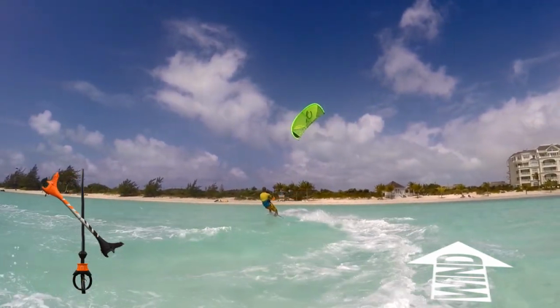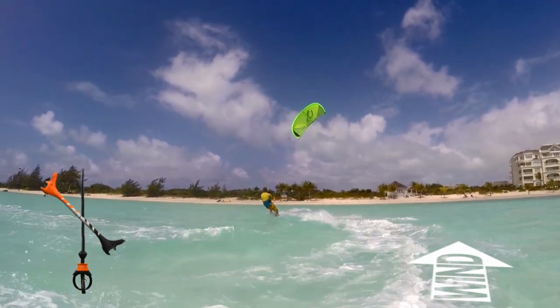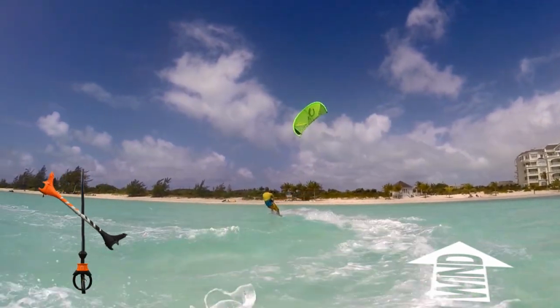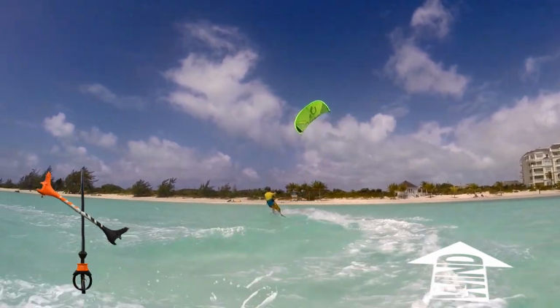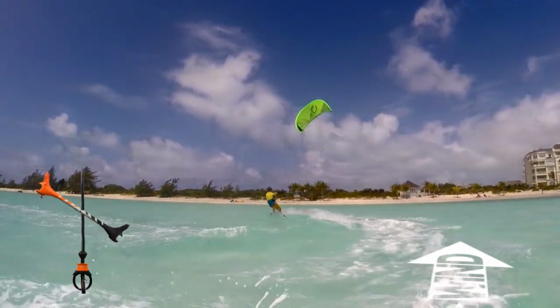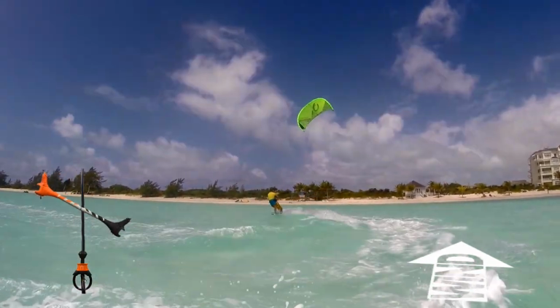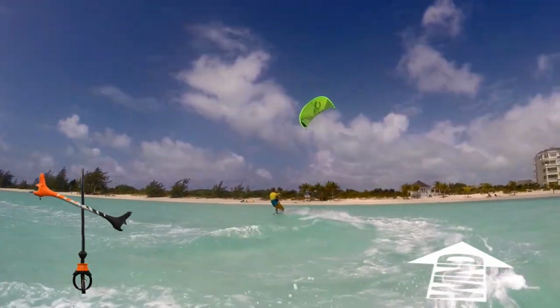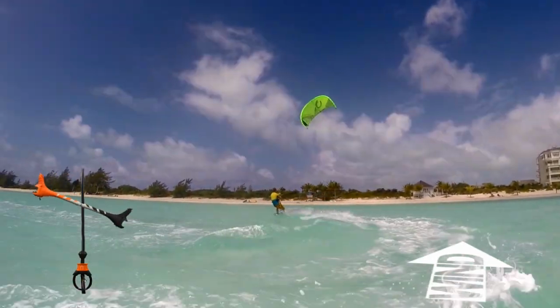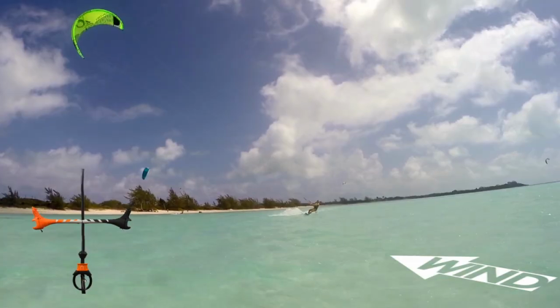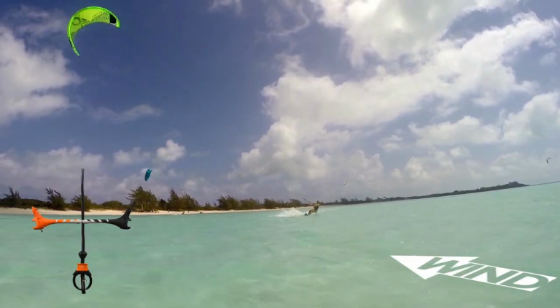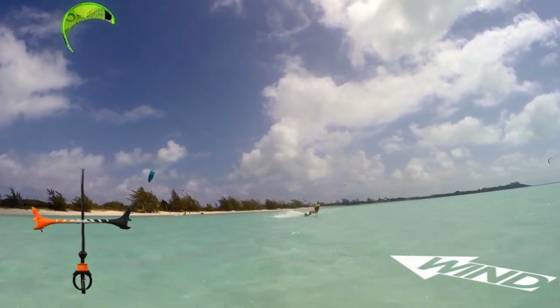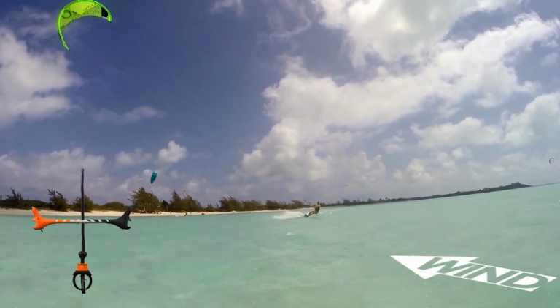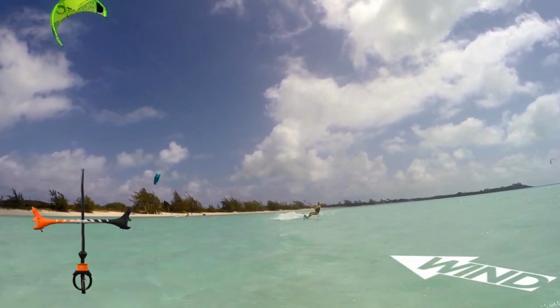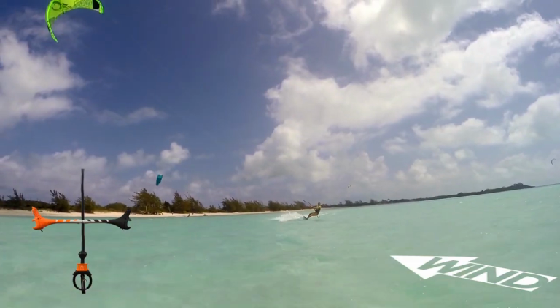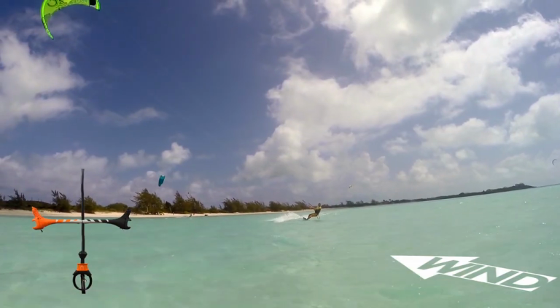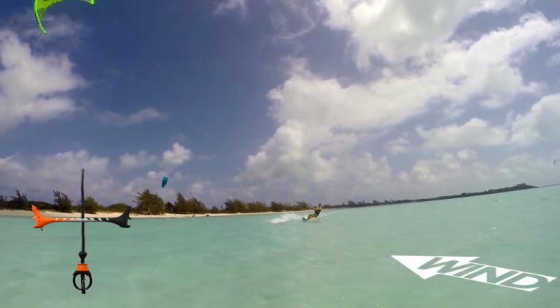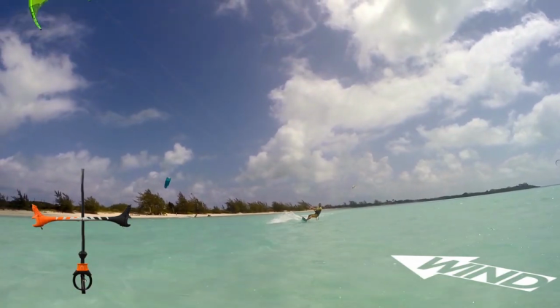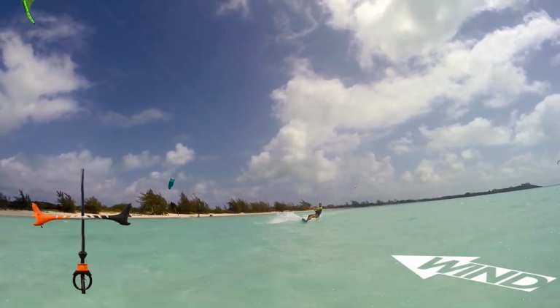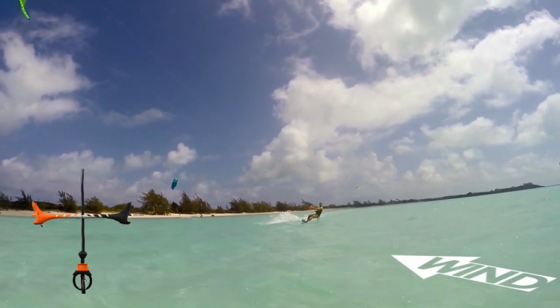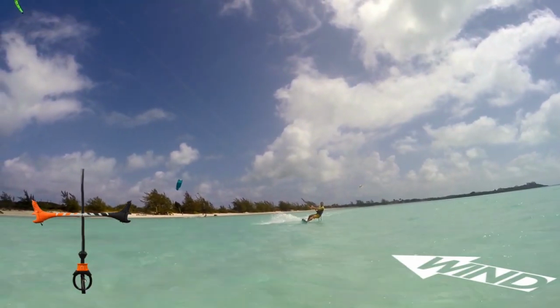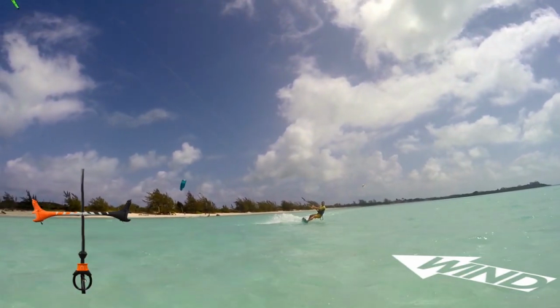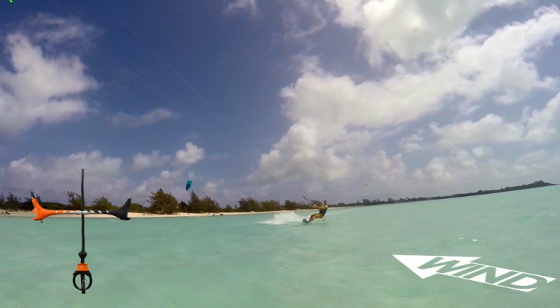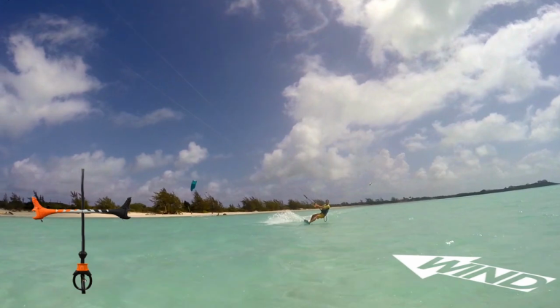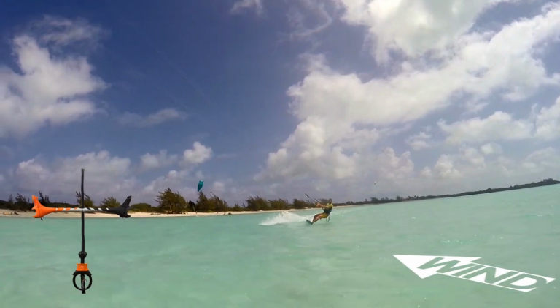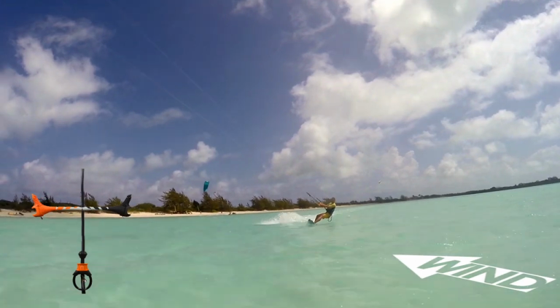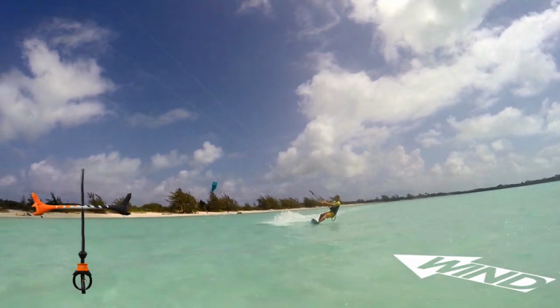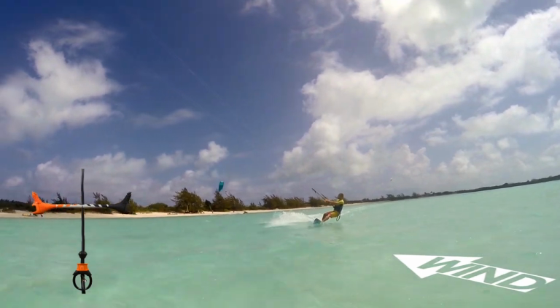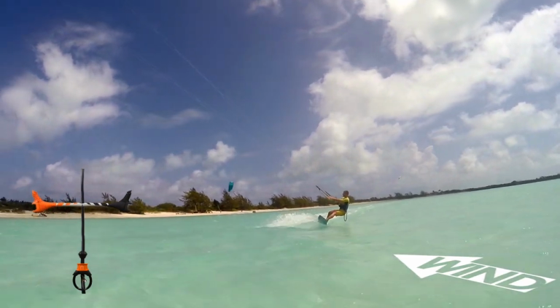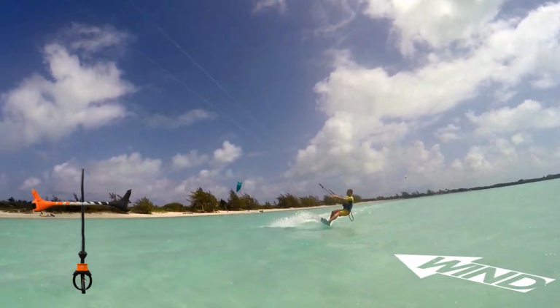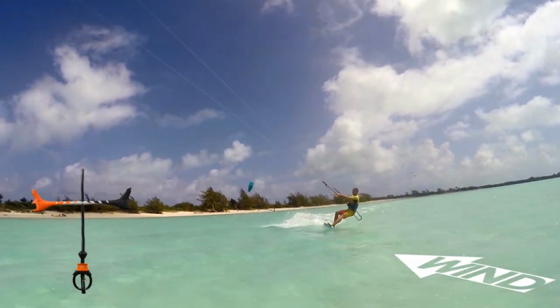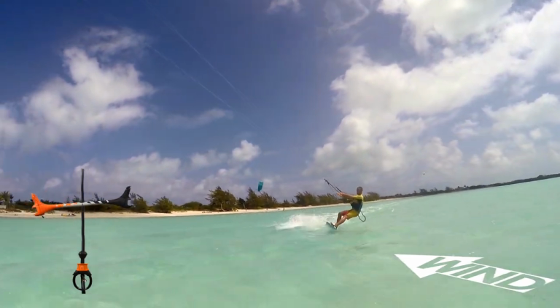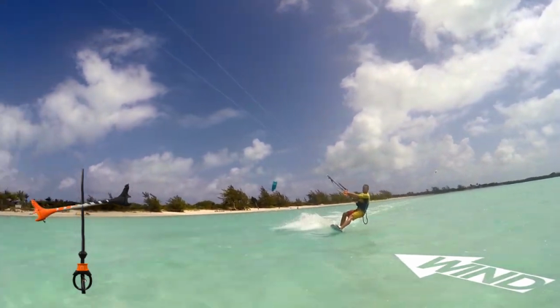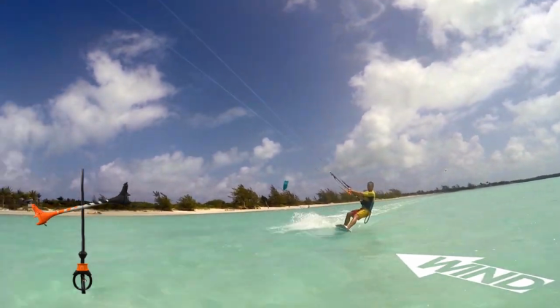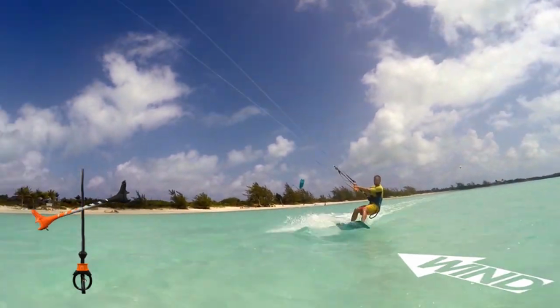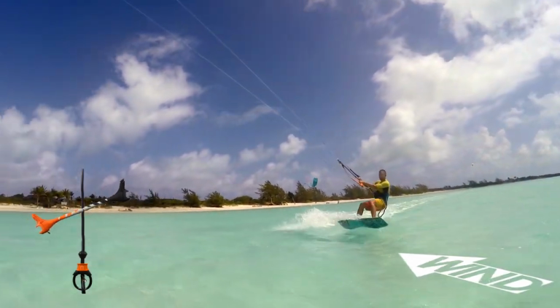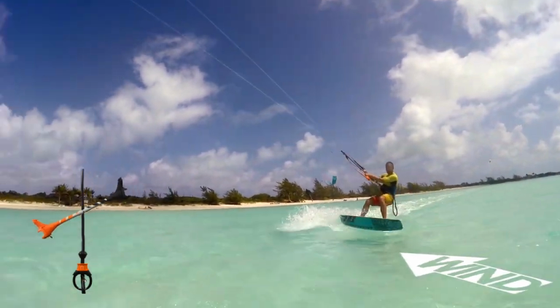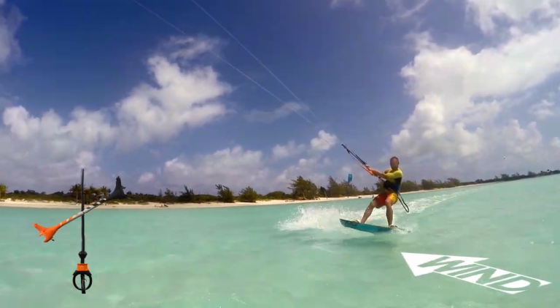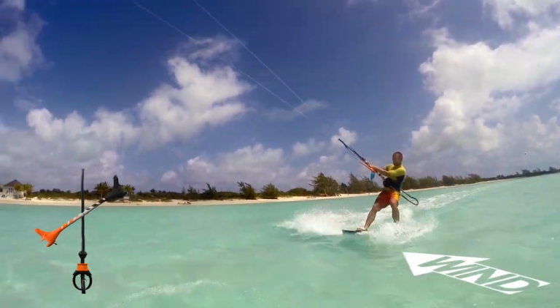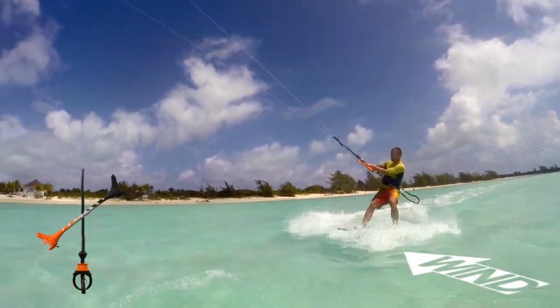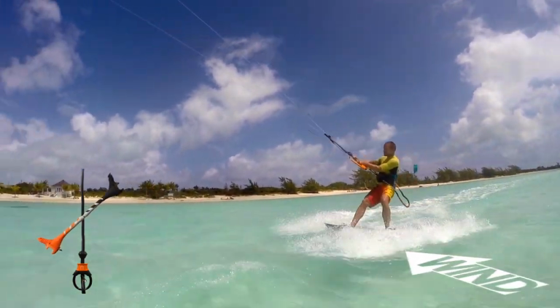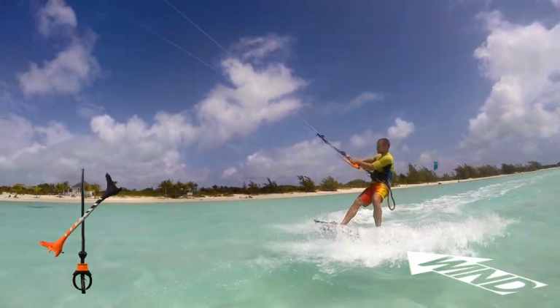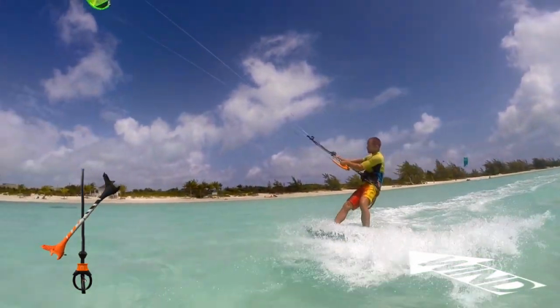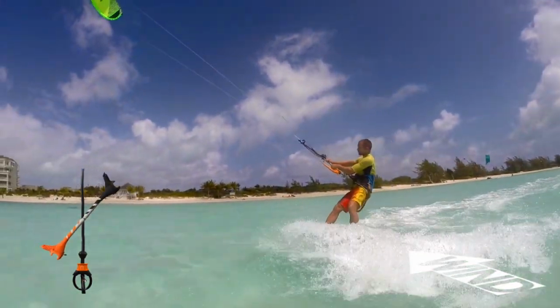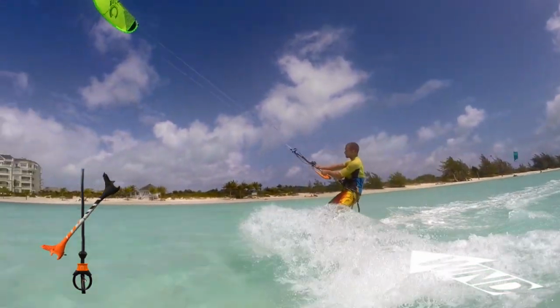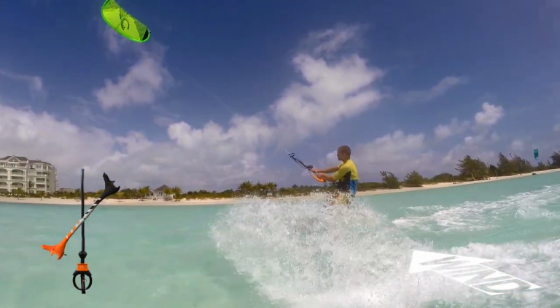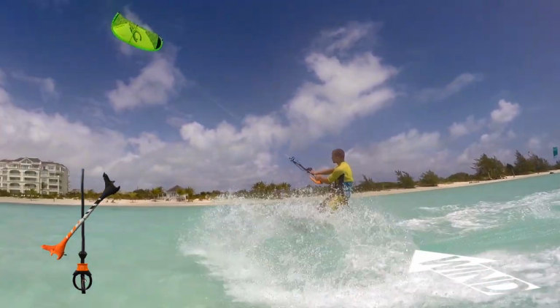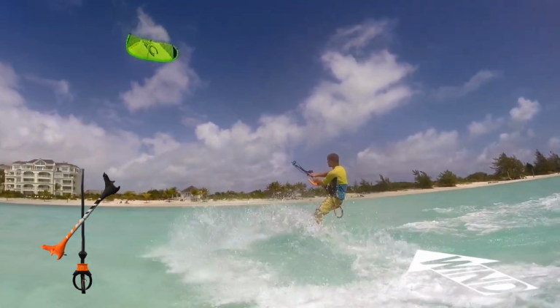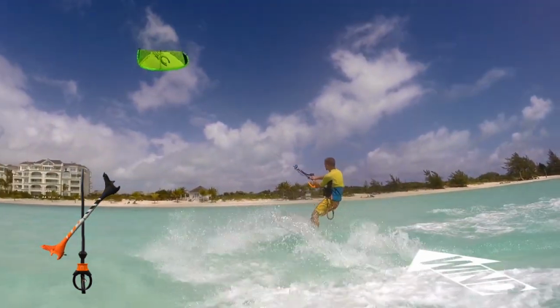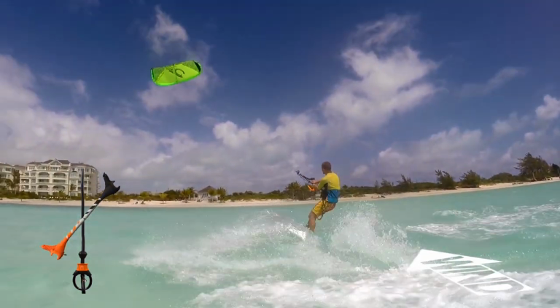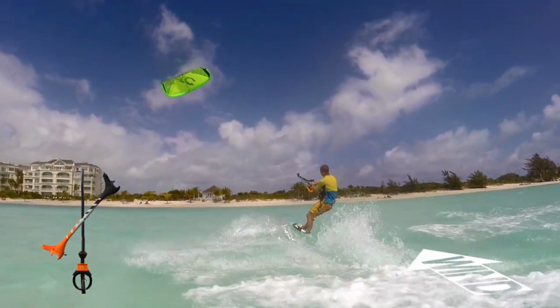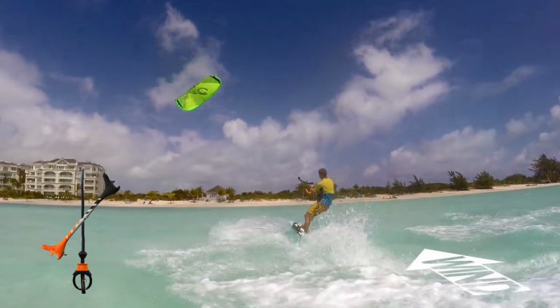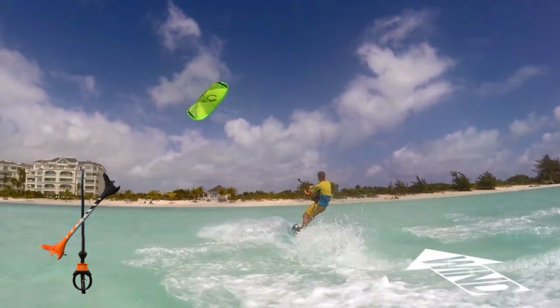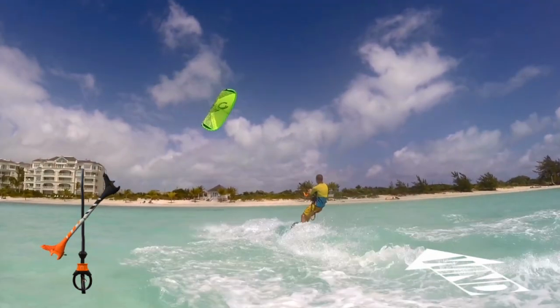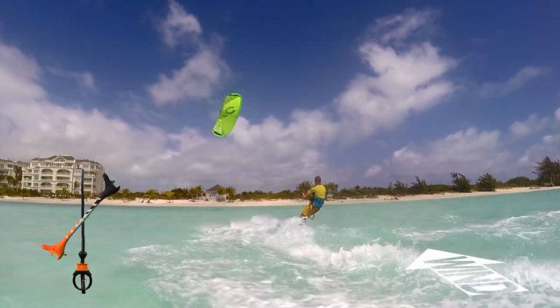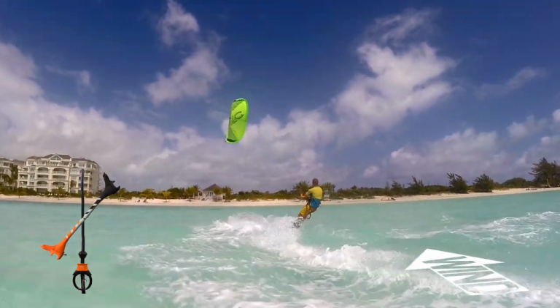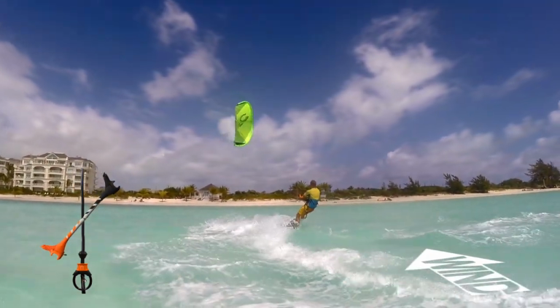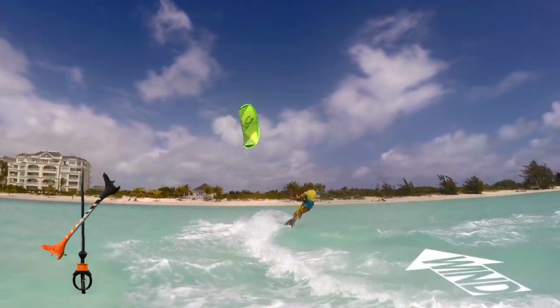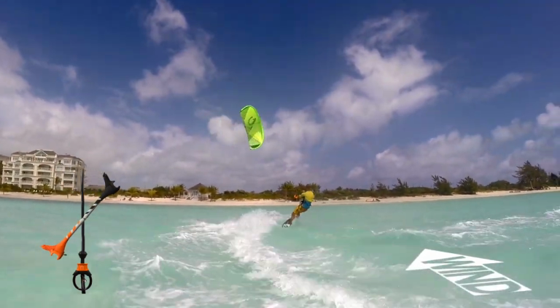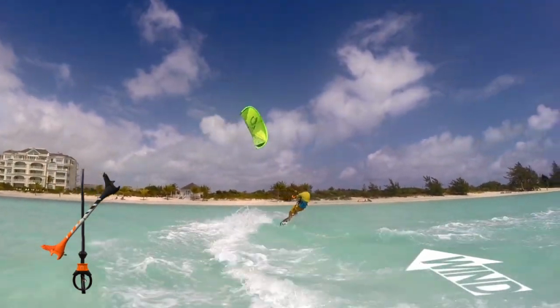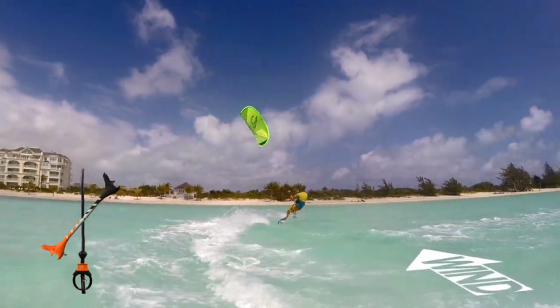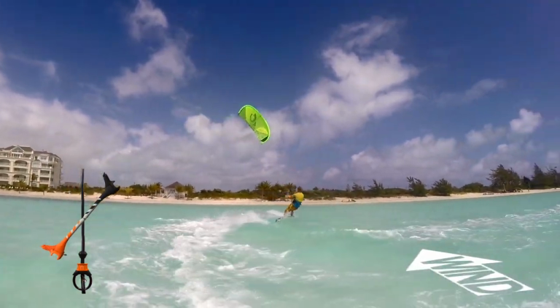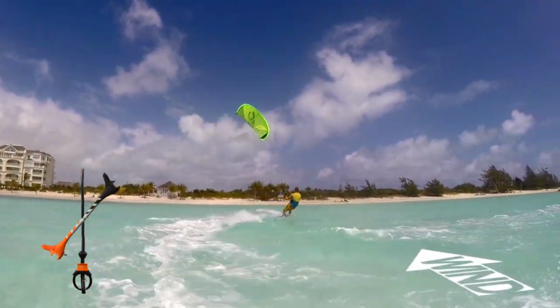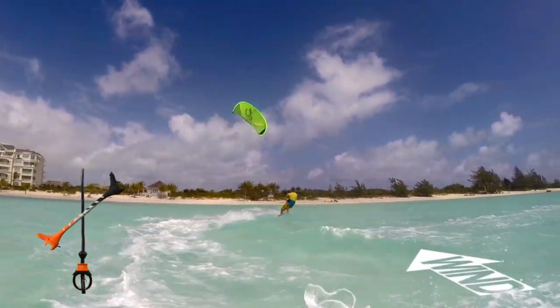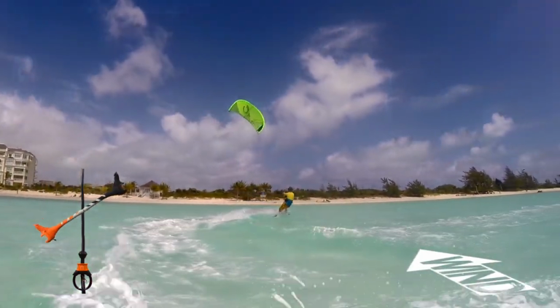It is much safer to start learning this trick in light wind, on a day where you hardly have enough power to ride.